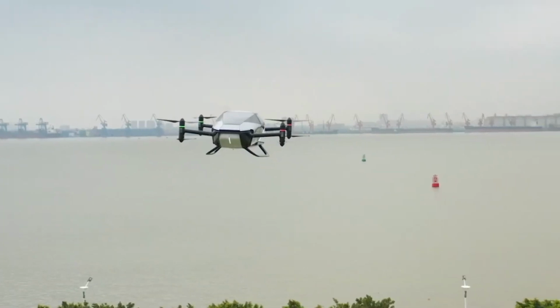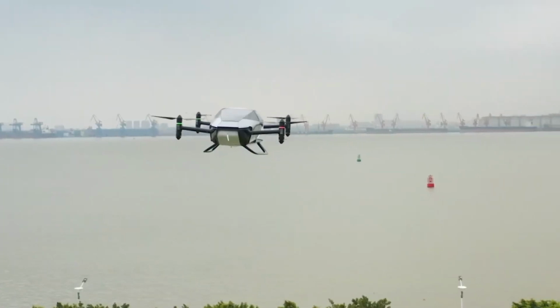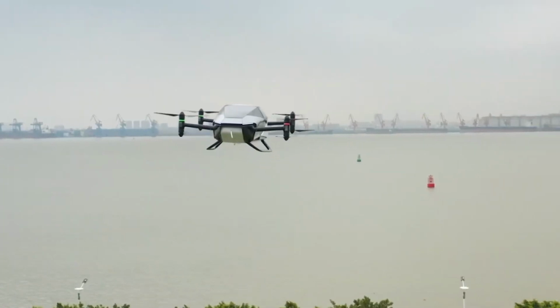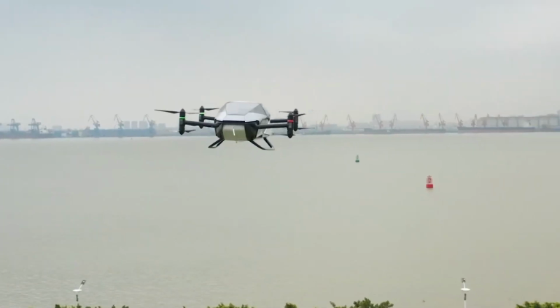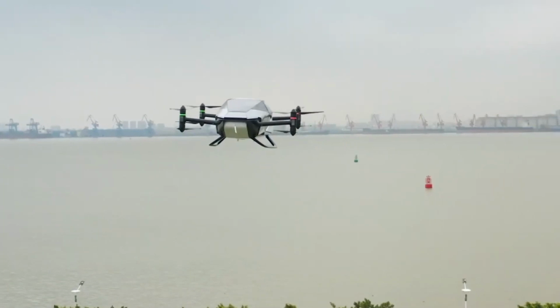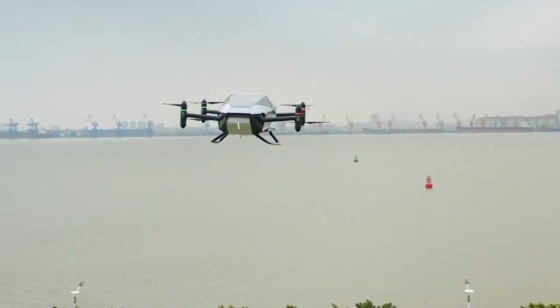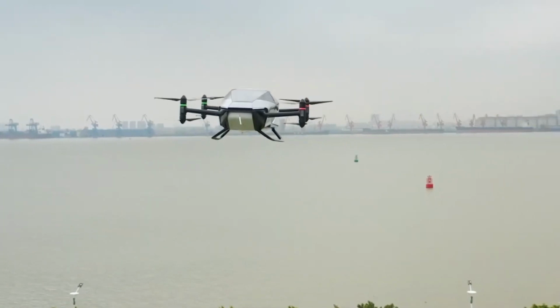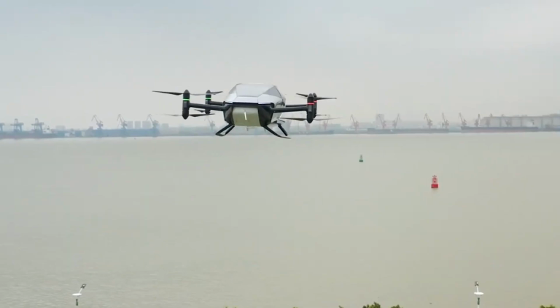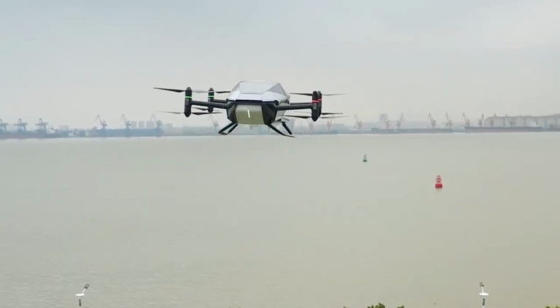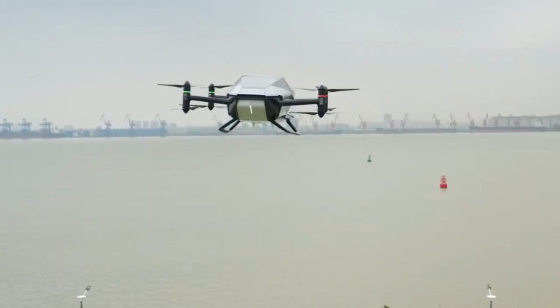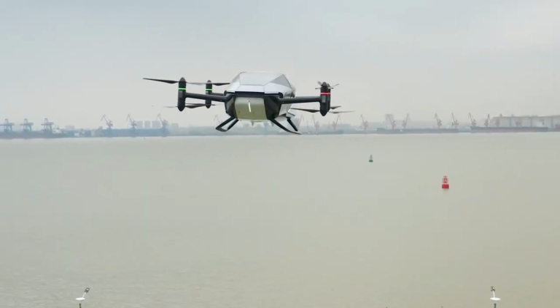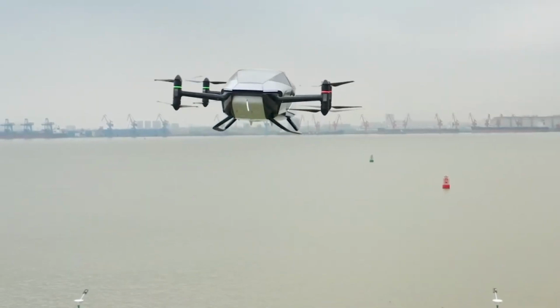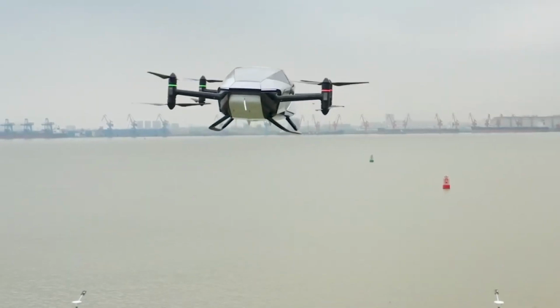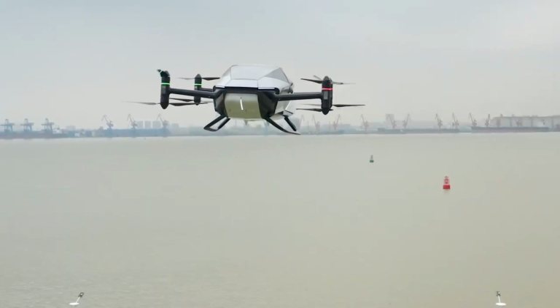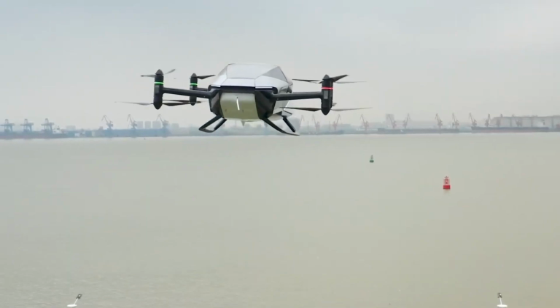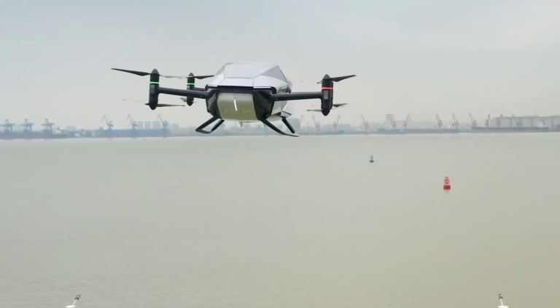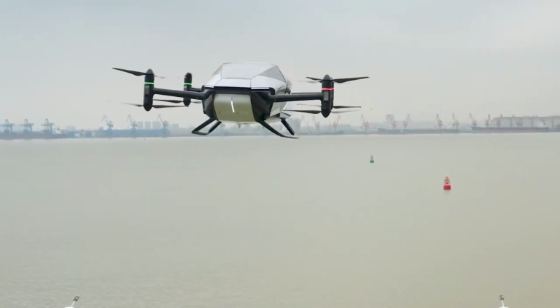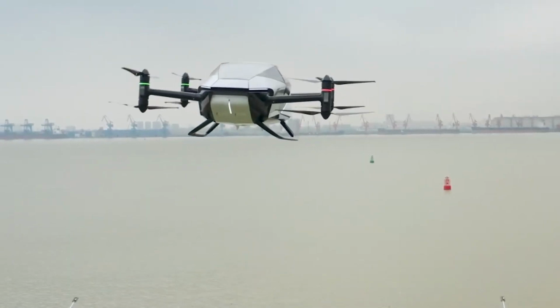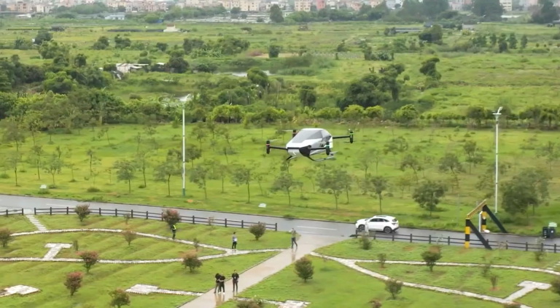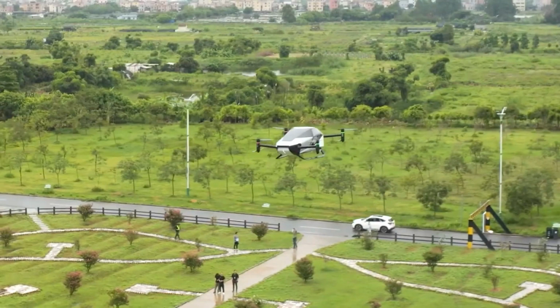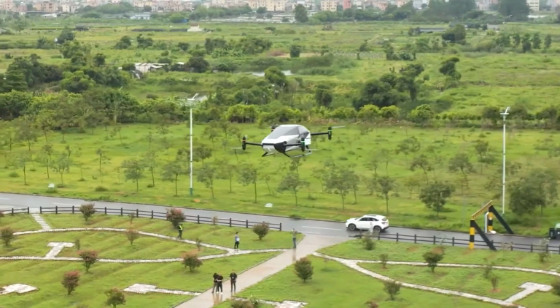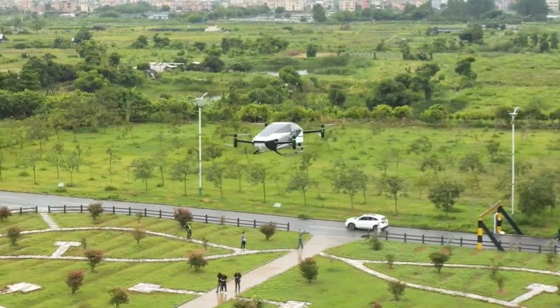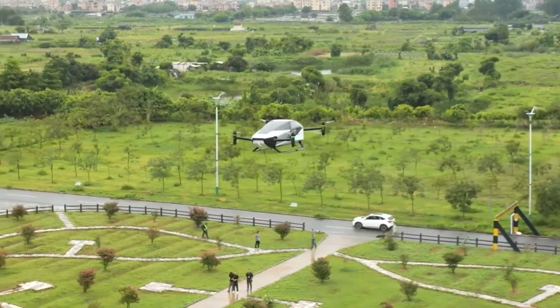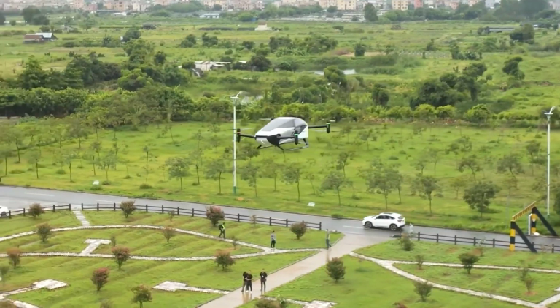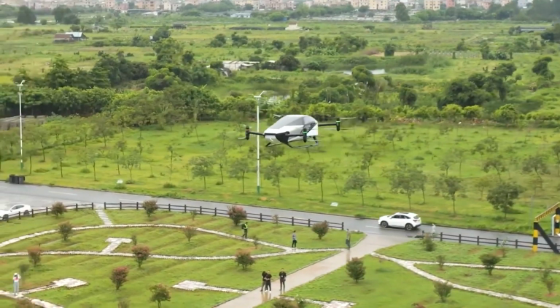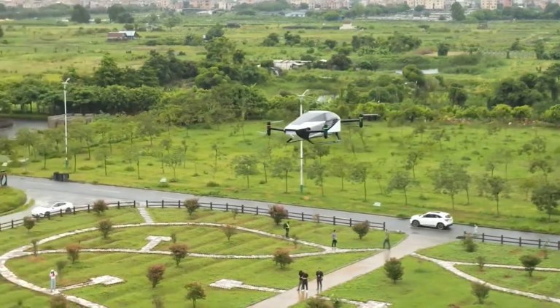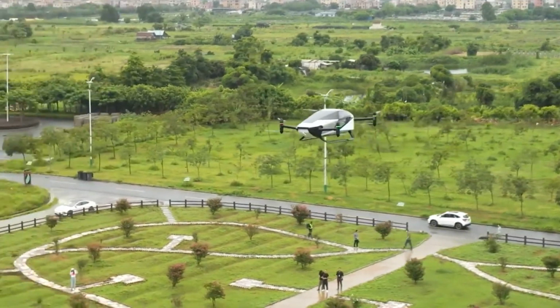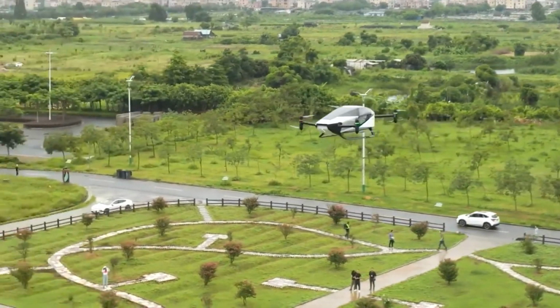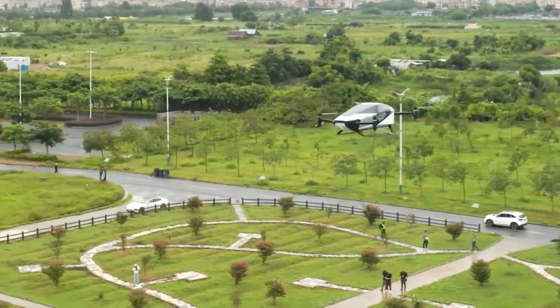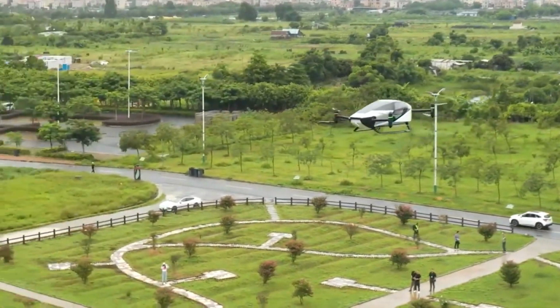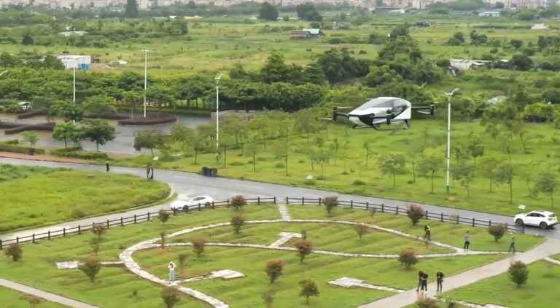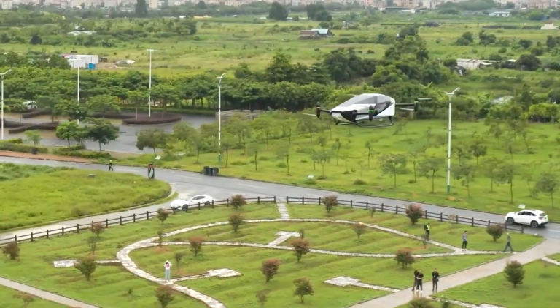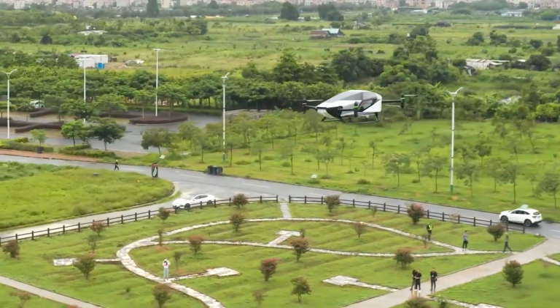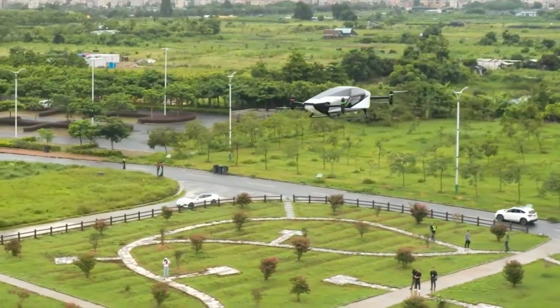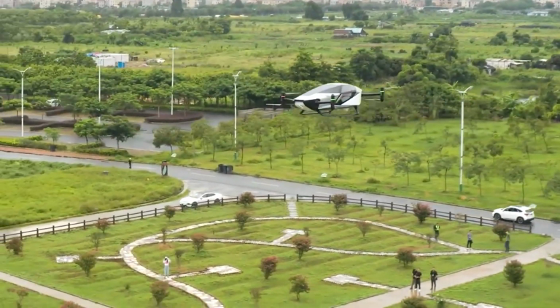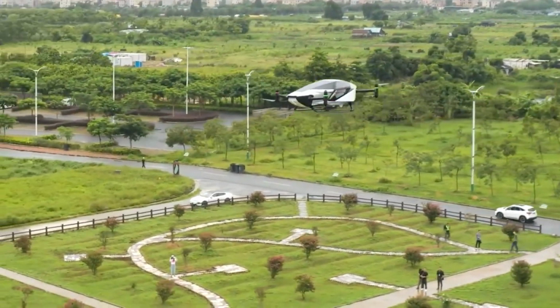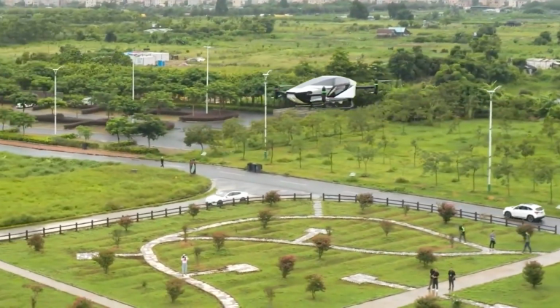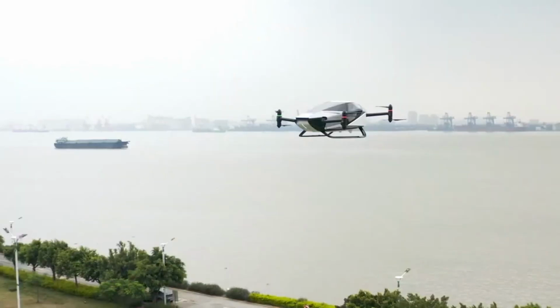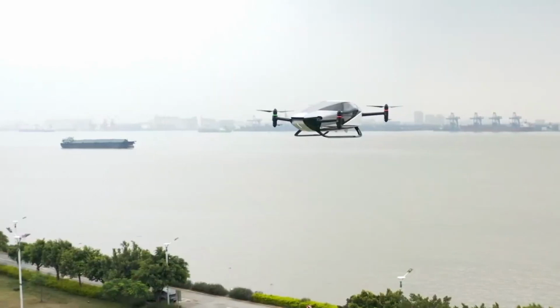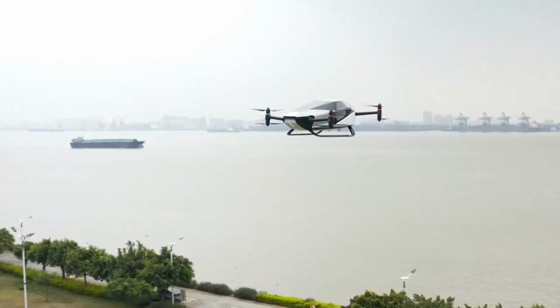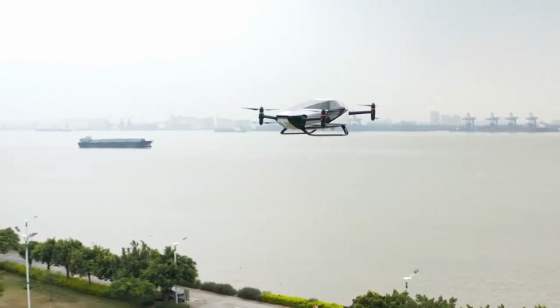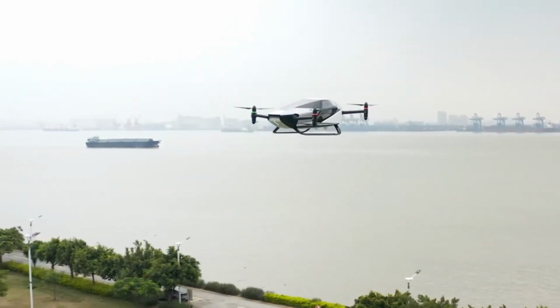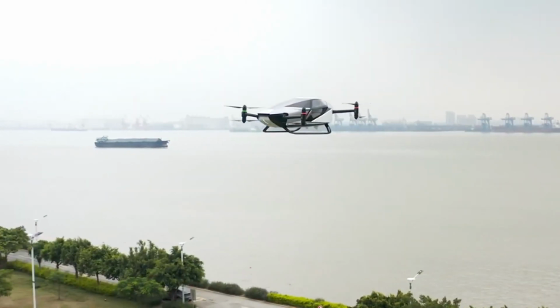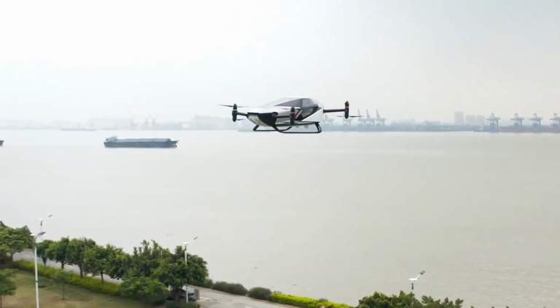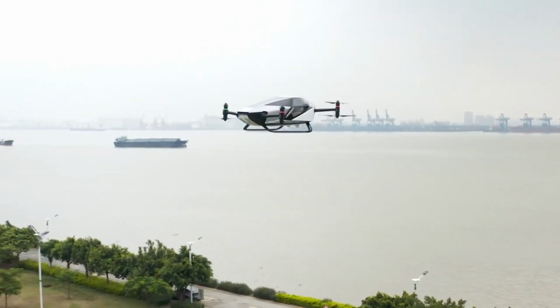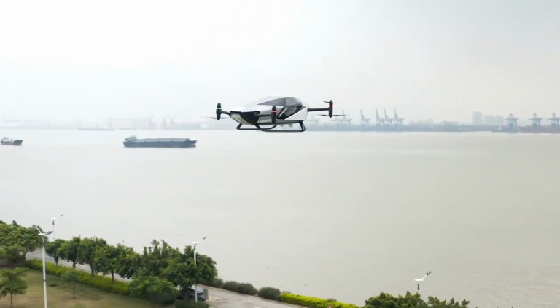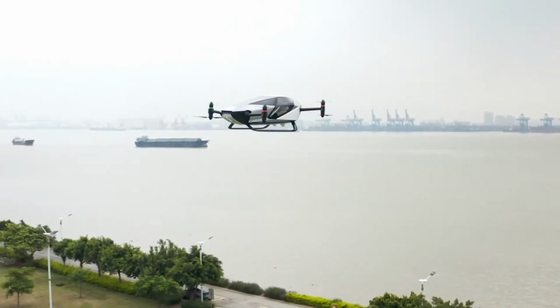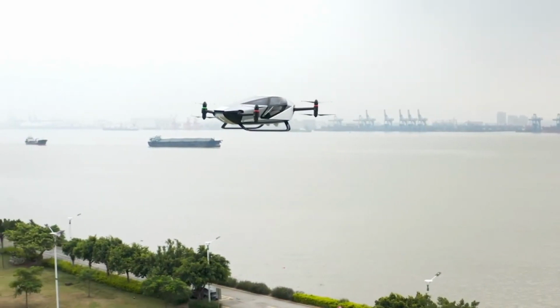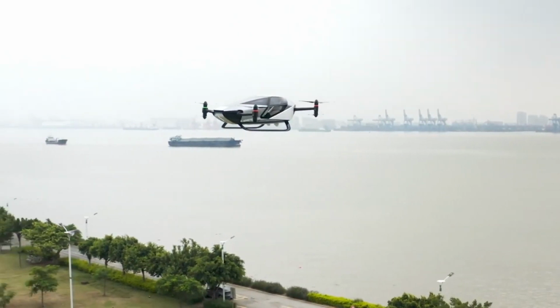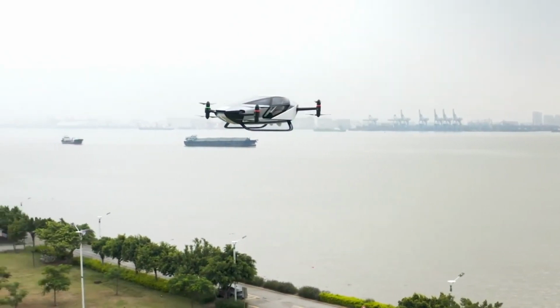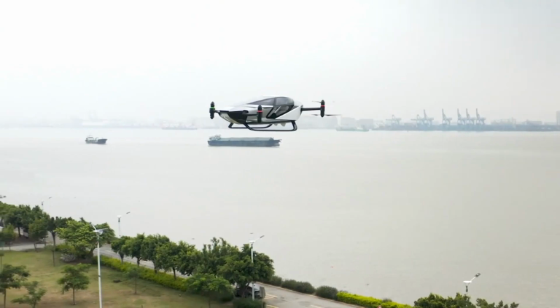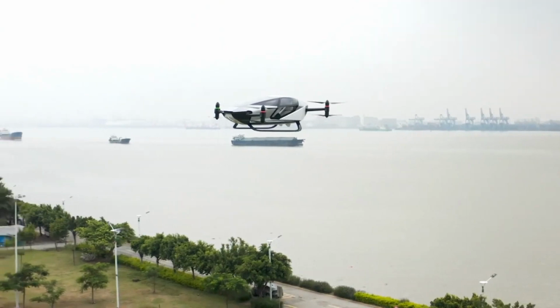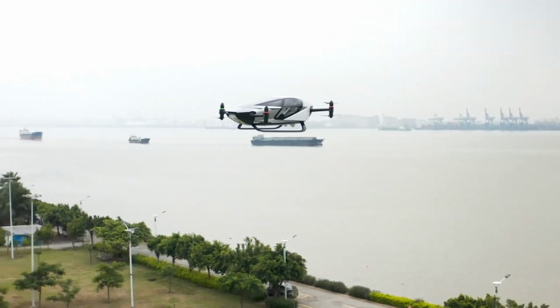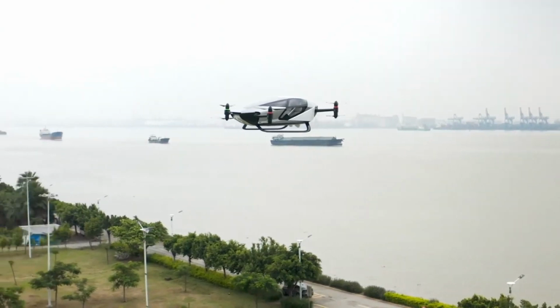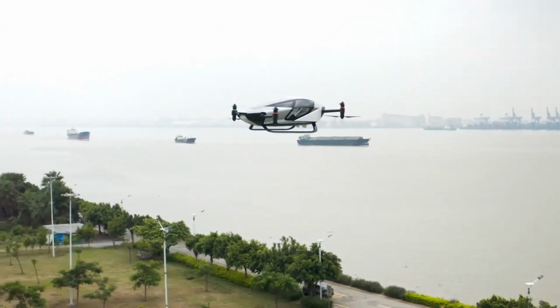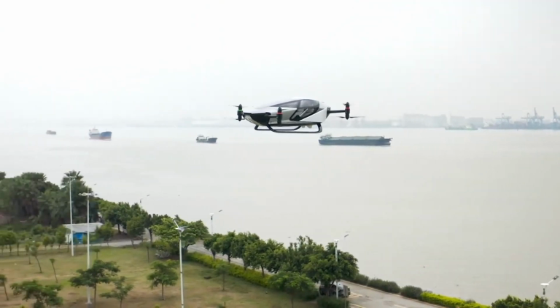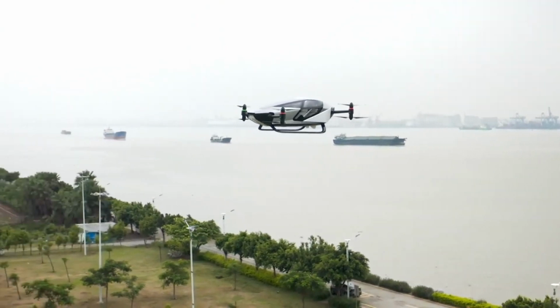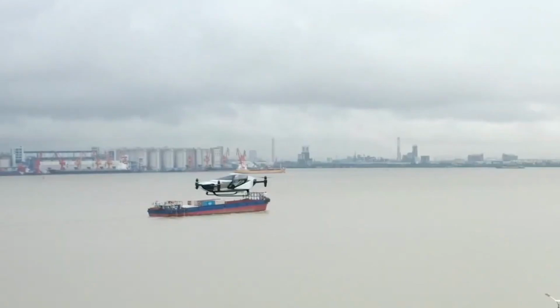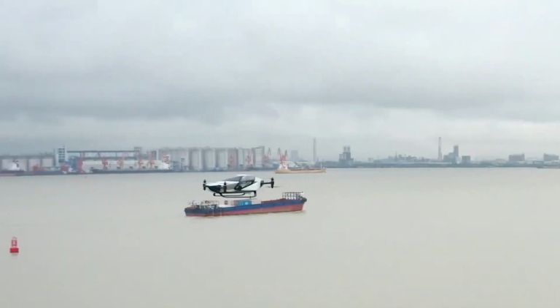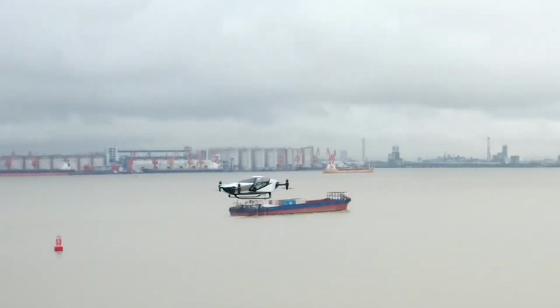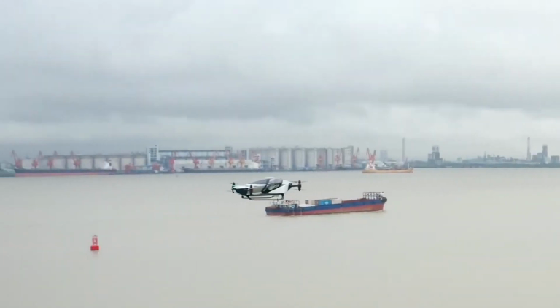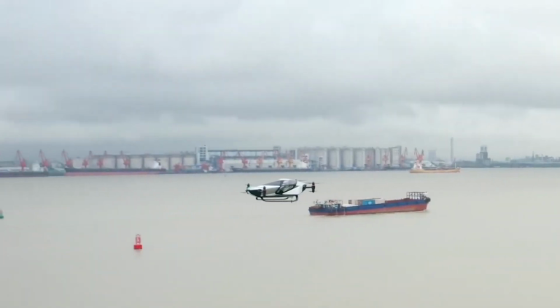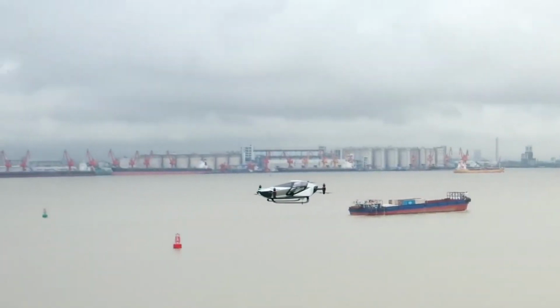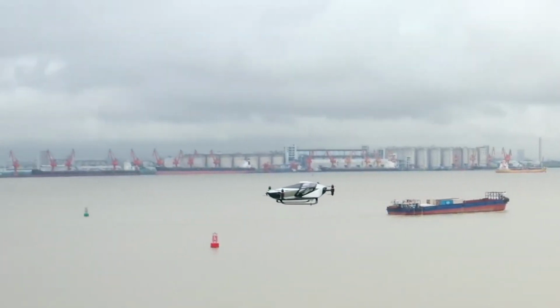As regulations evolve, the Traveler X2 stands ready to bring futuristic, clean, and efficient transport to city skies.